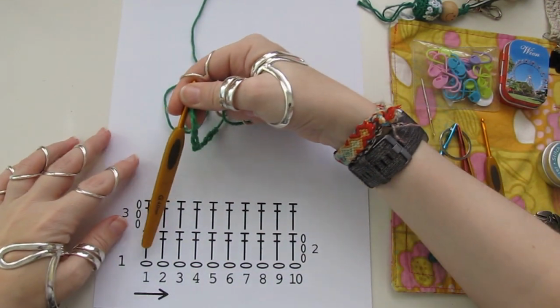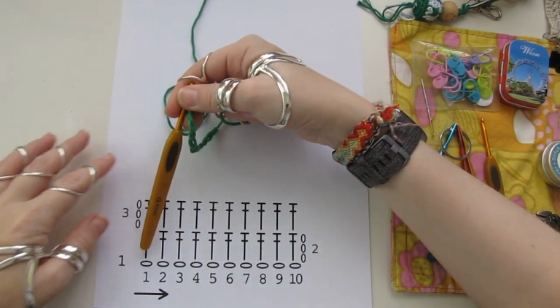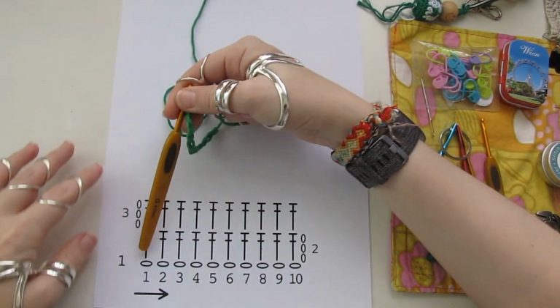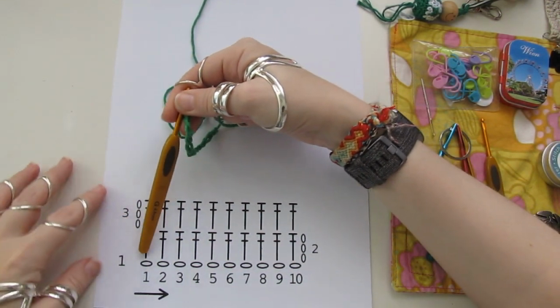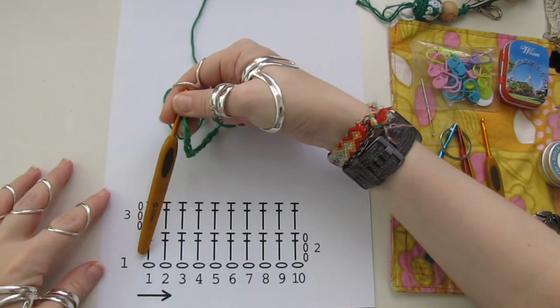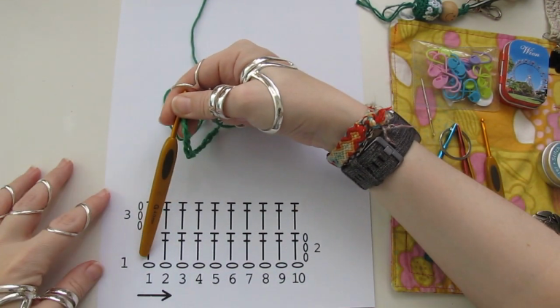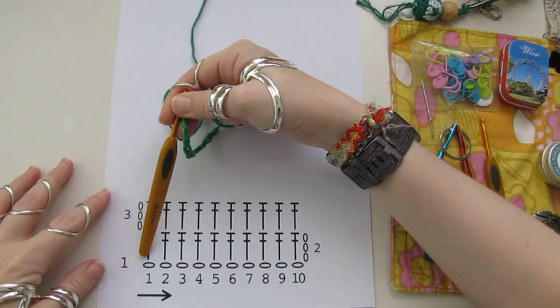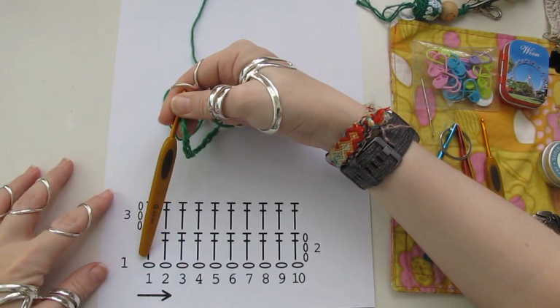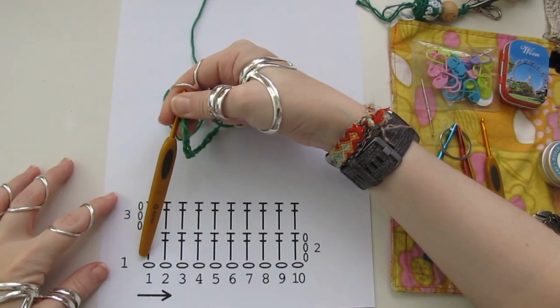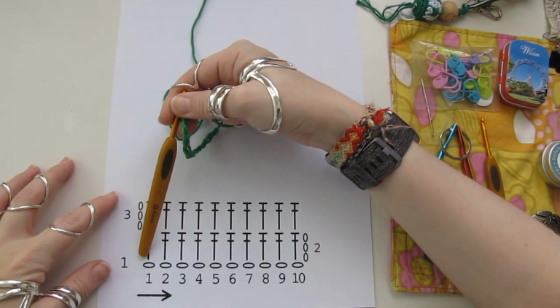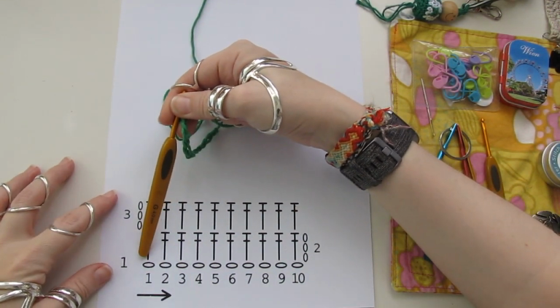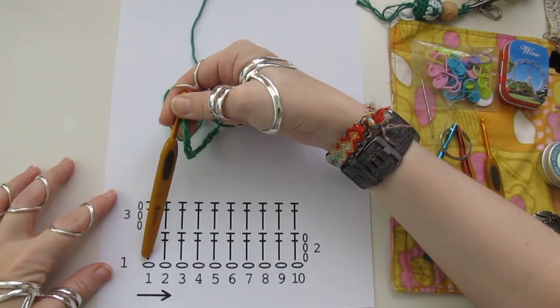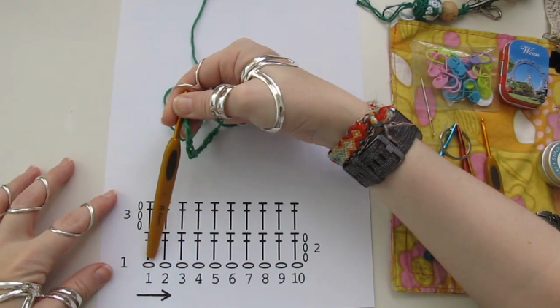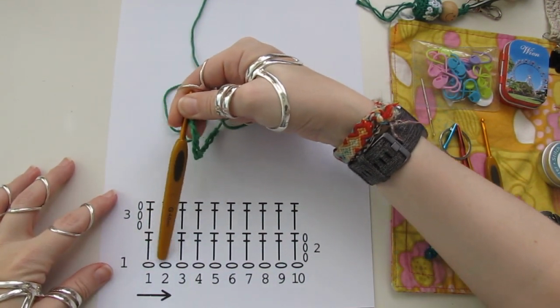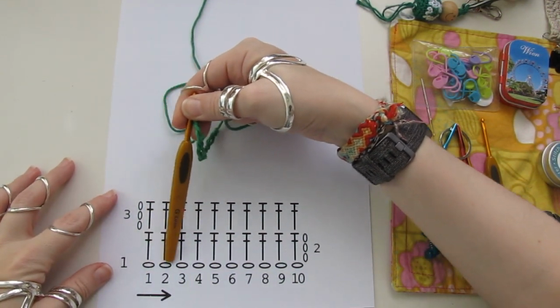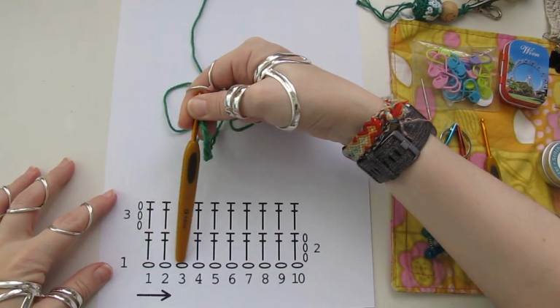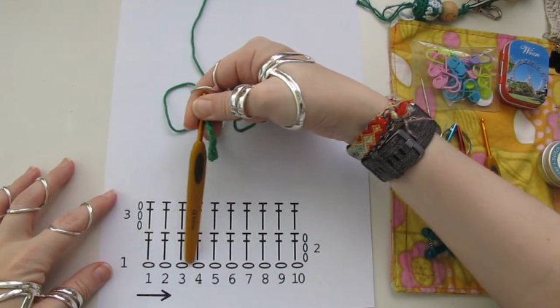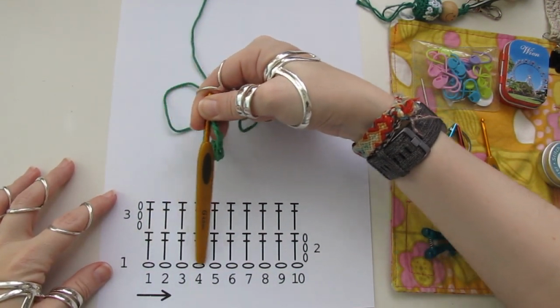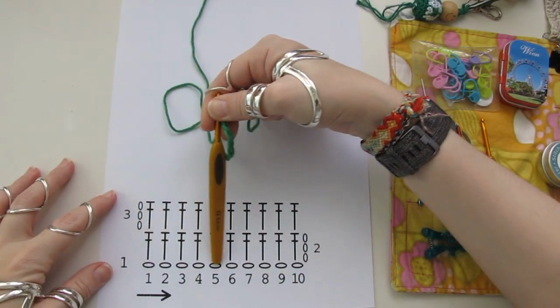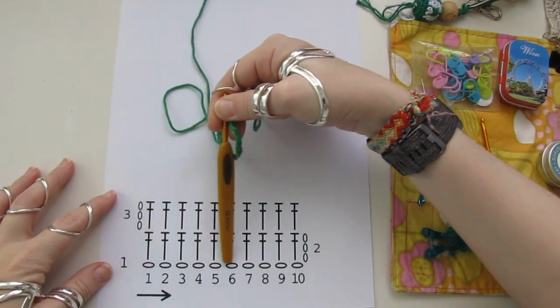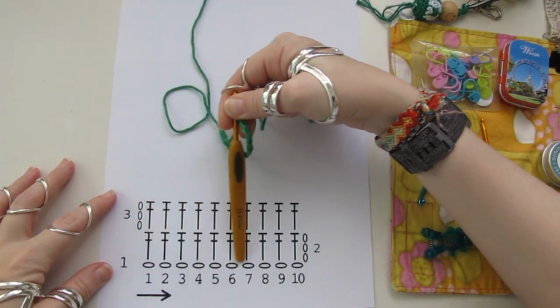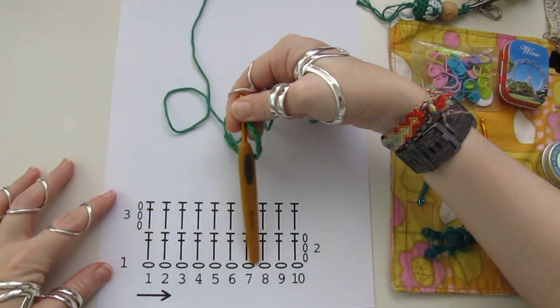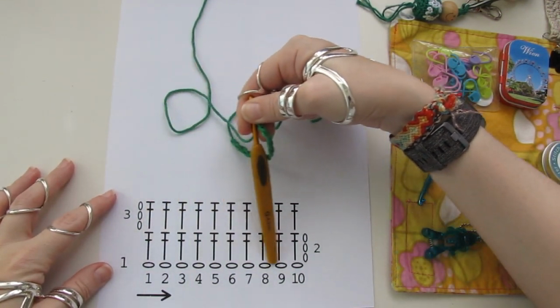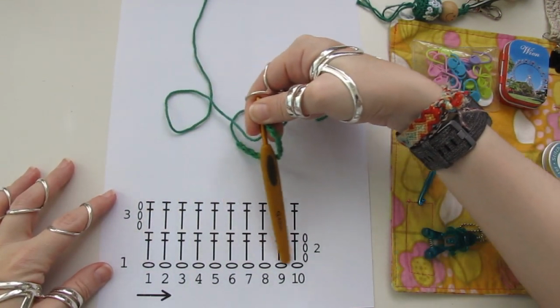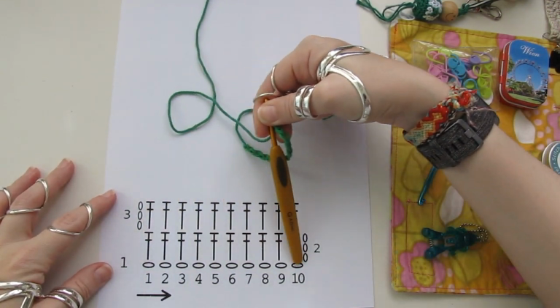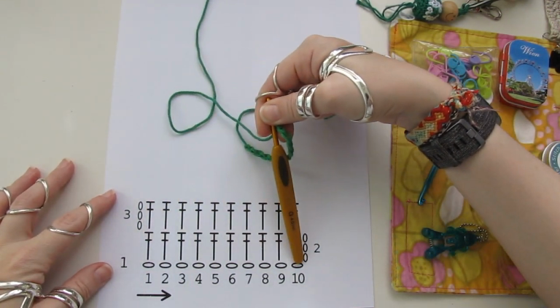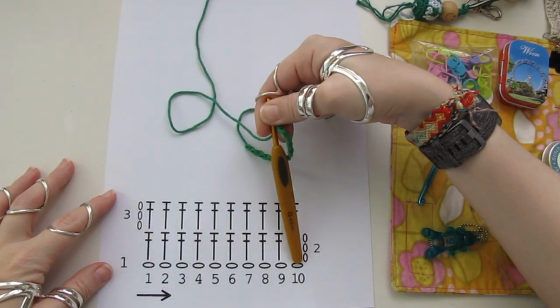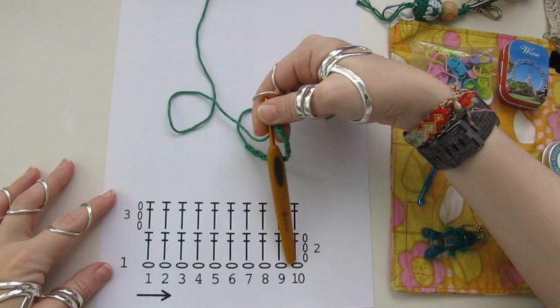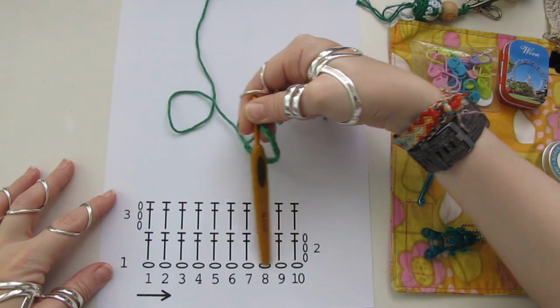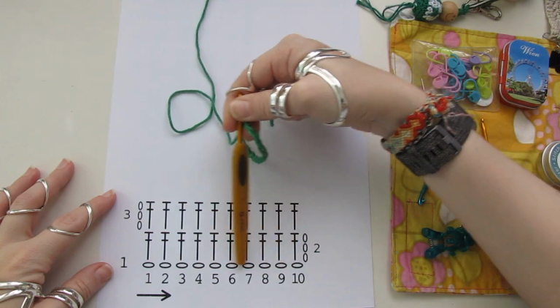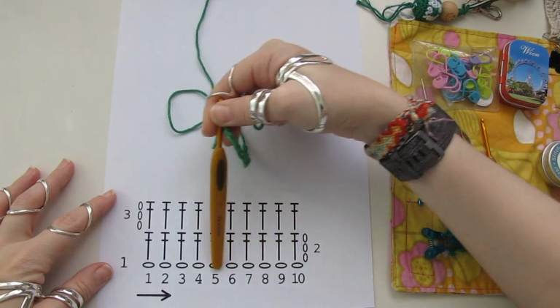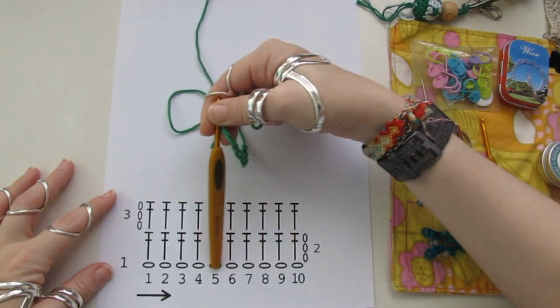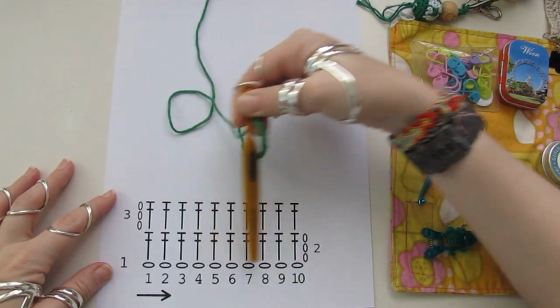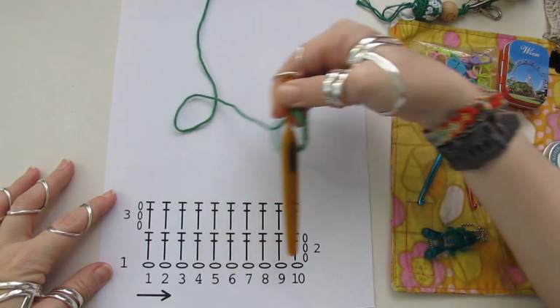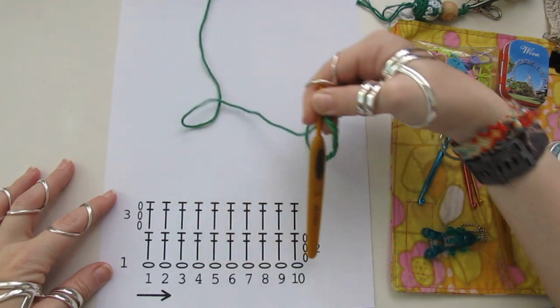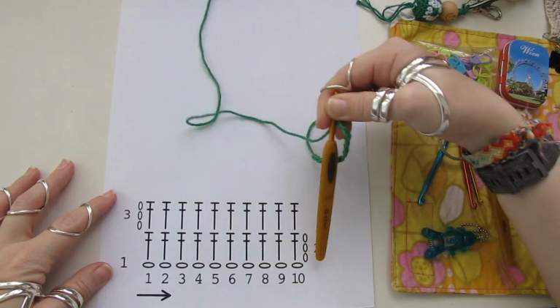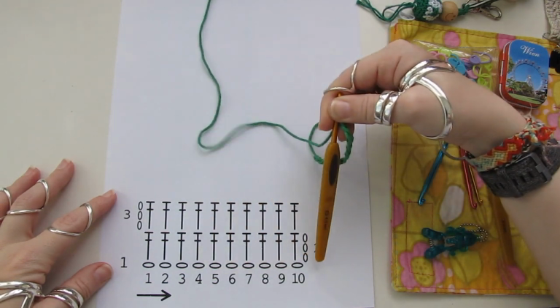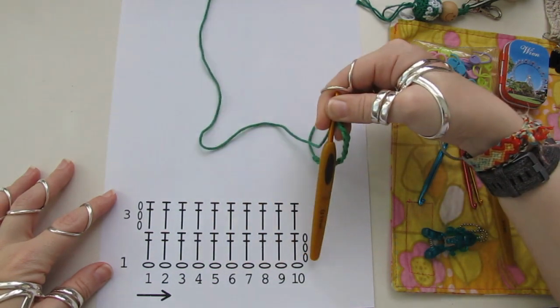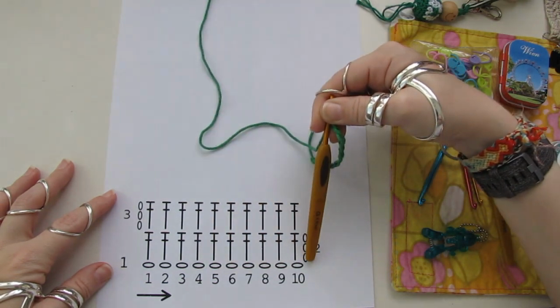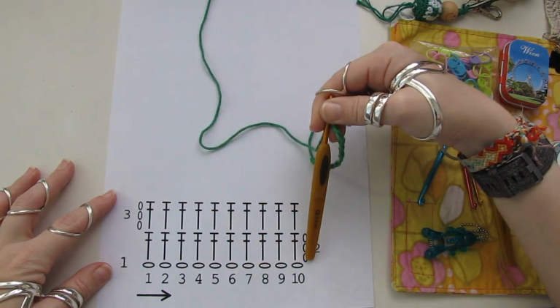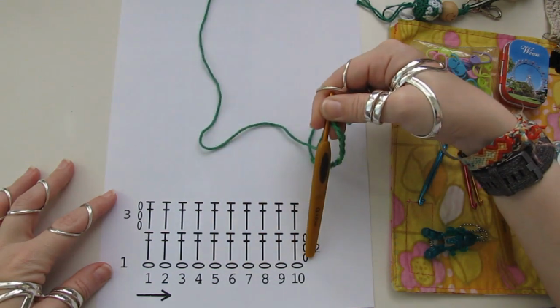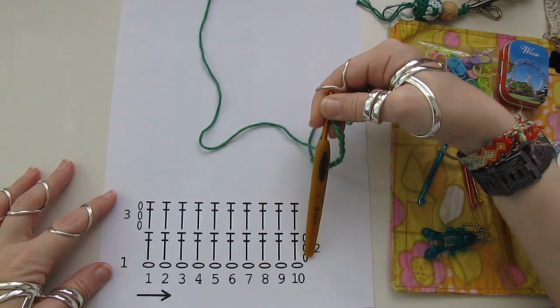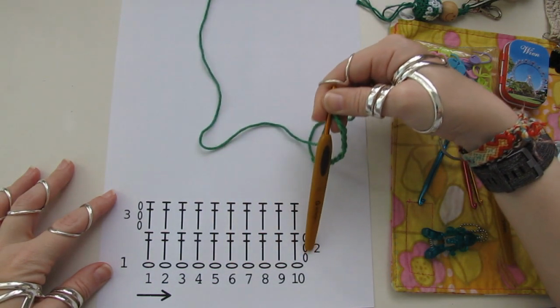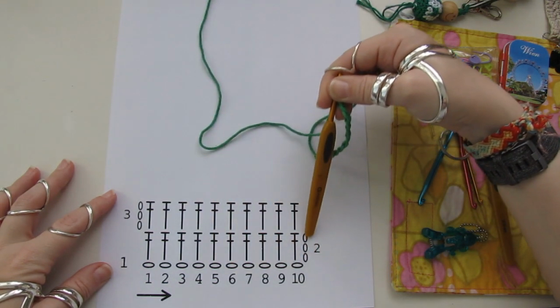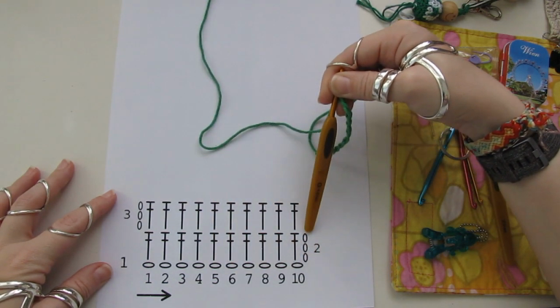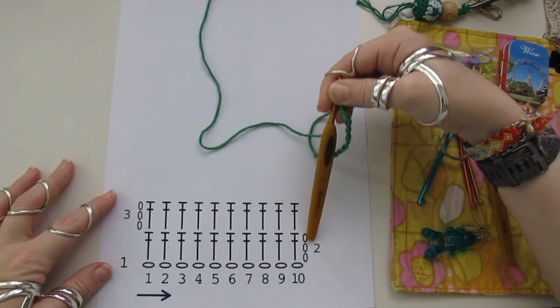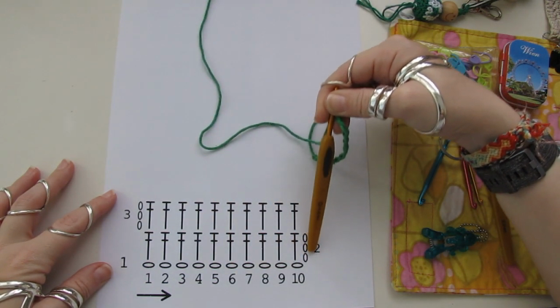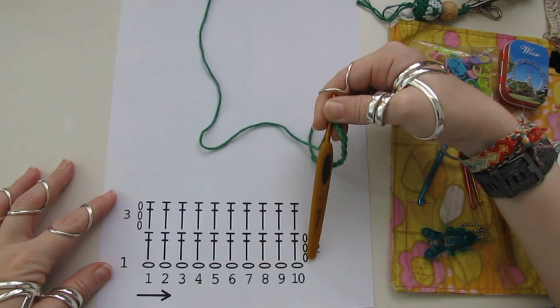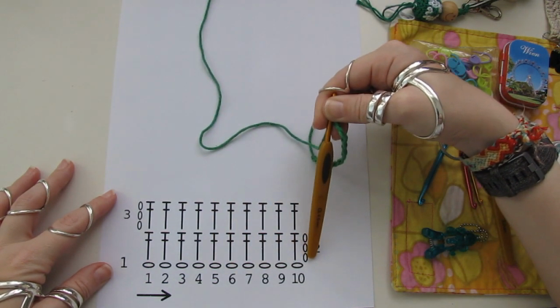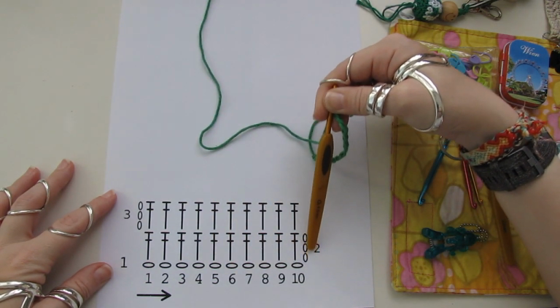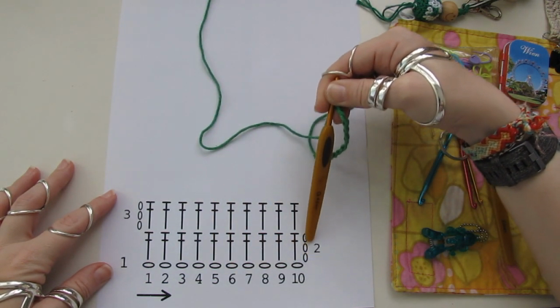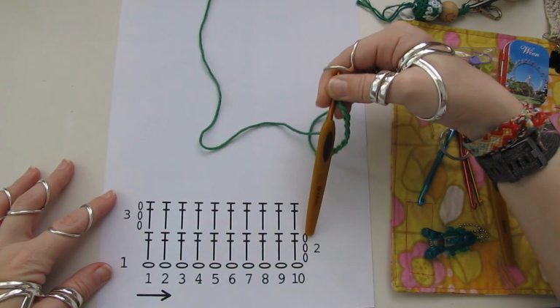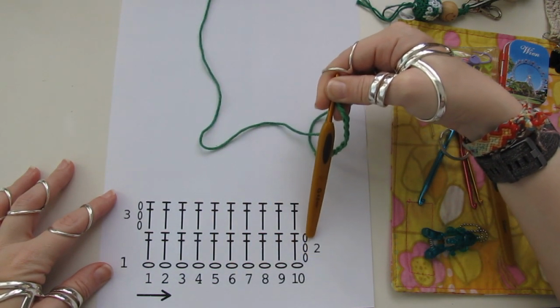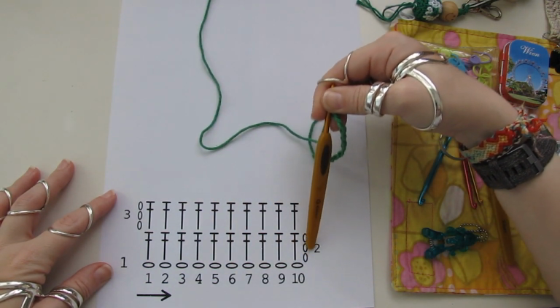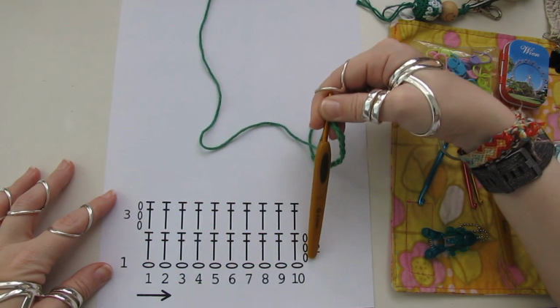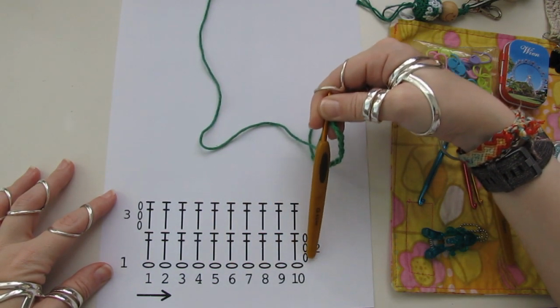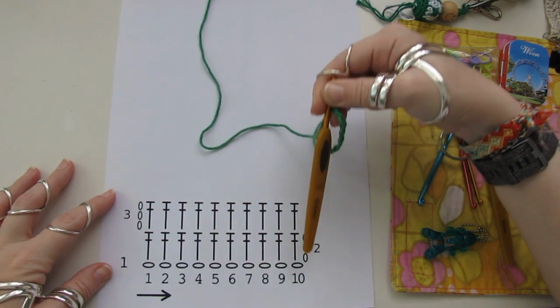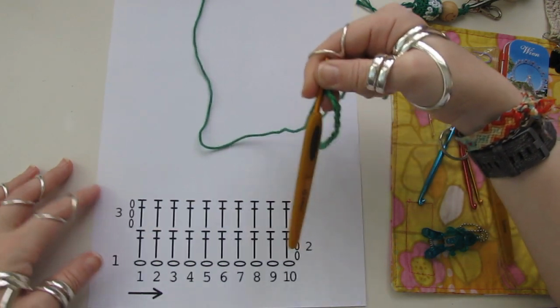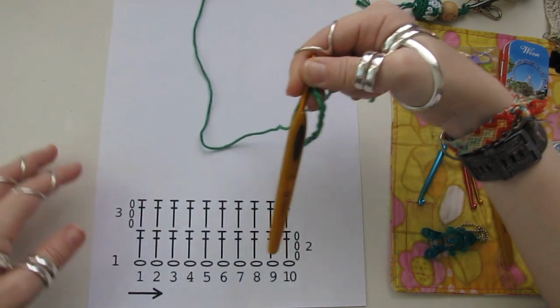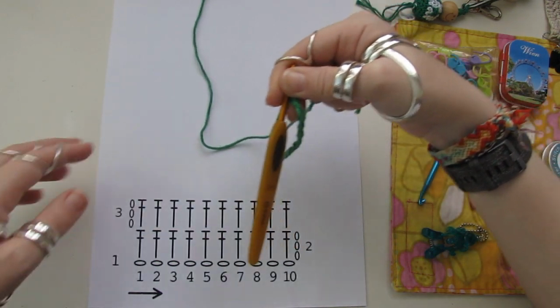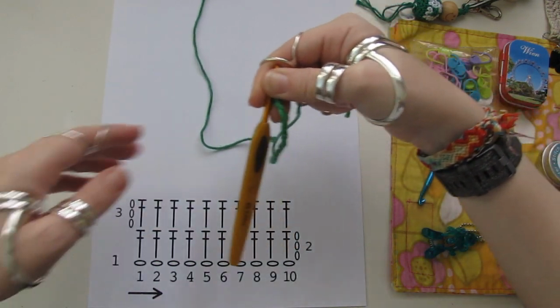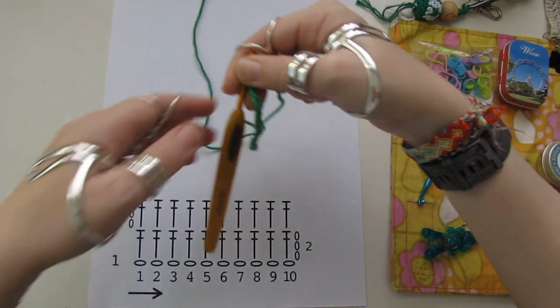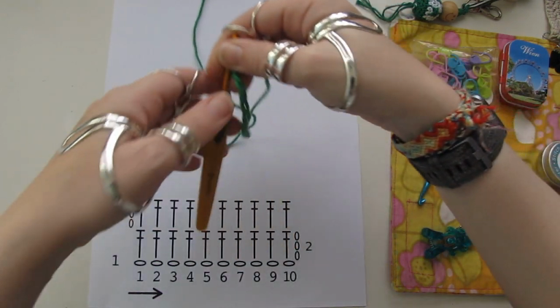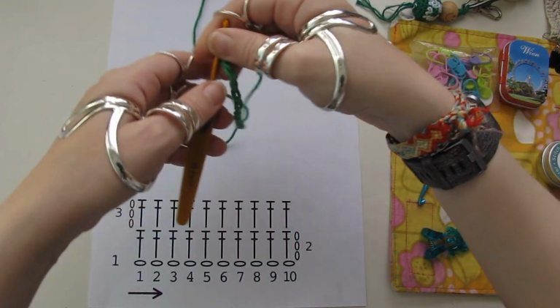10 másor por la base, 3 másor por la turncena.